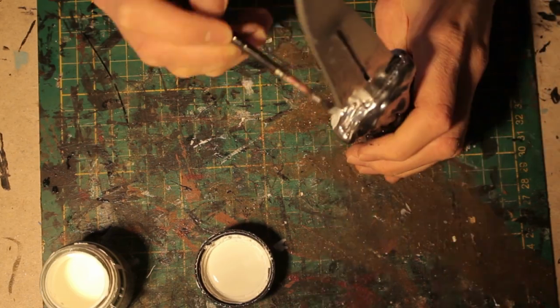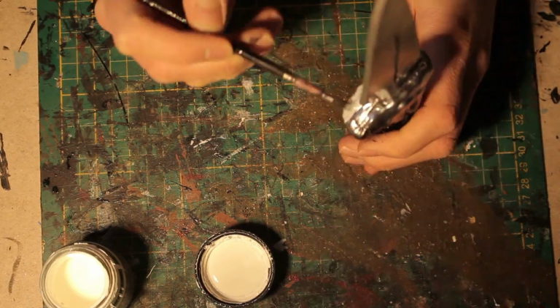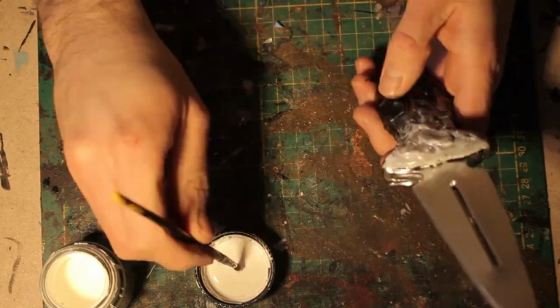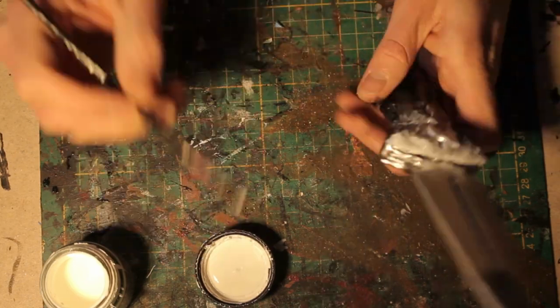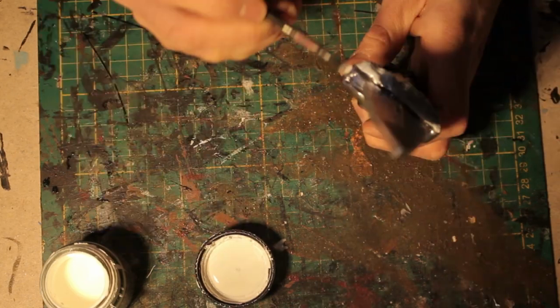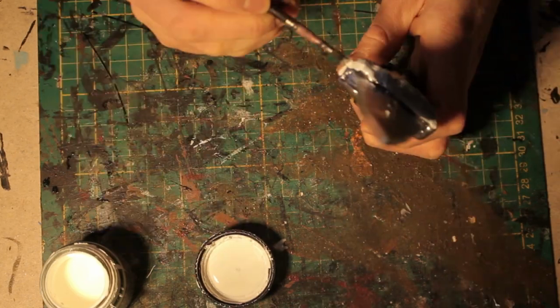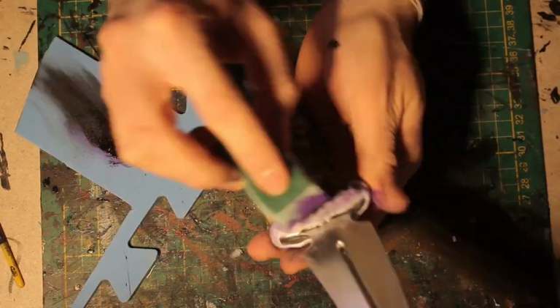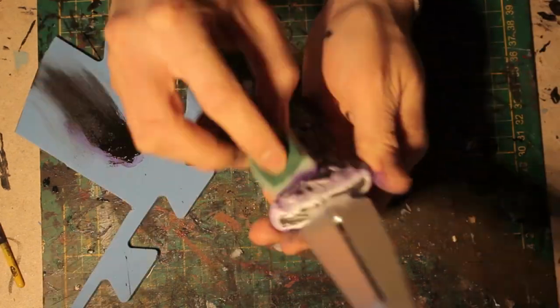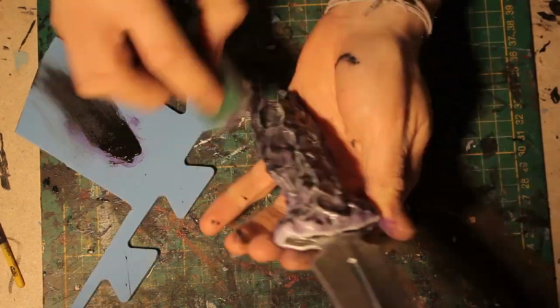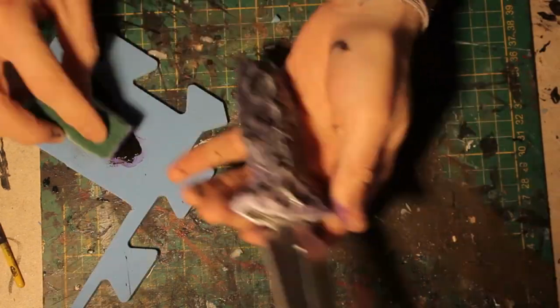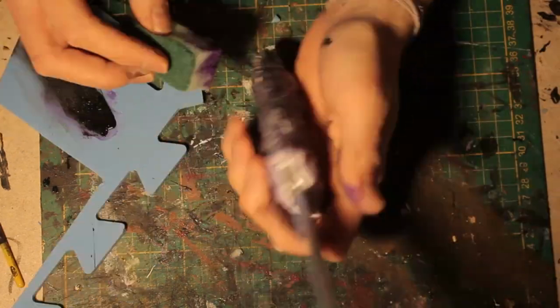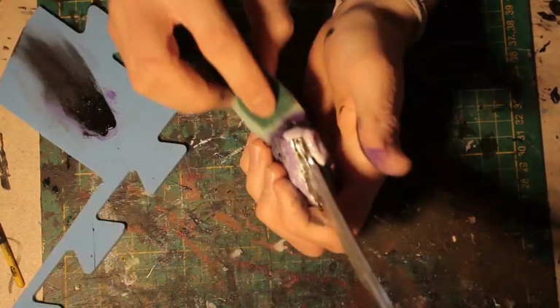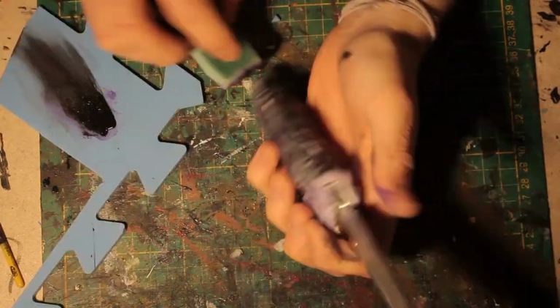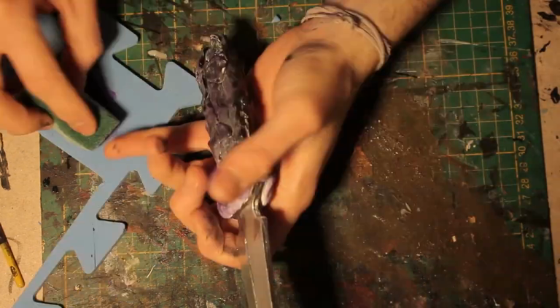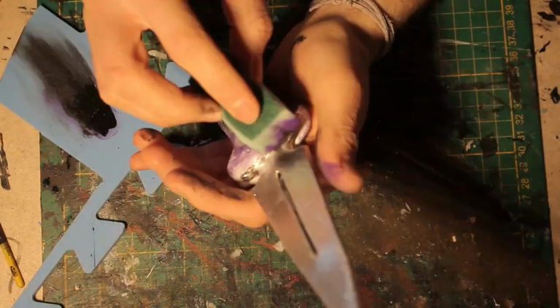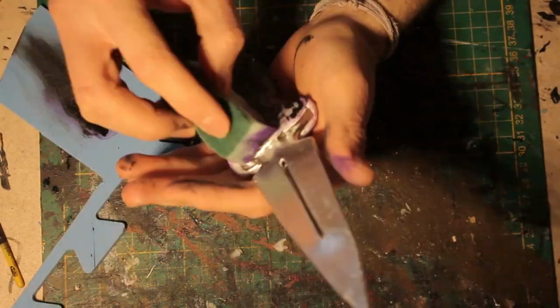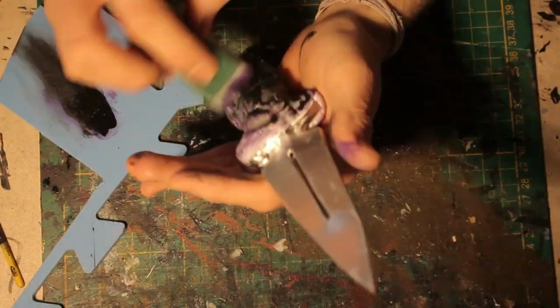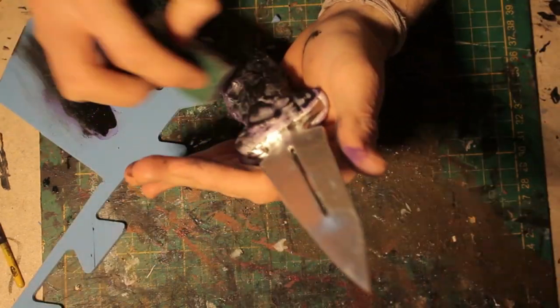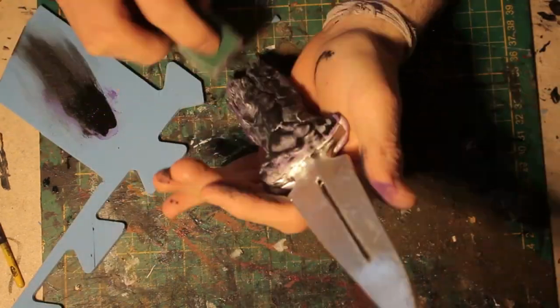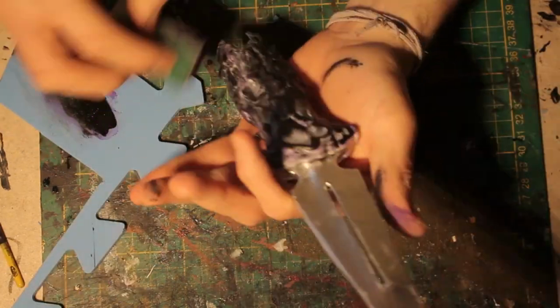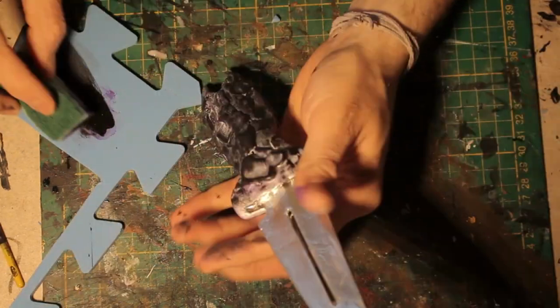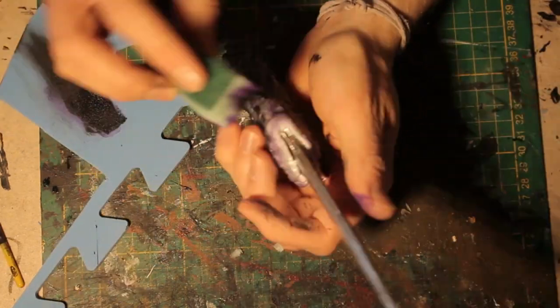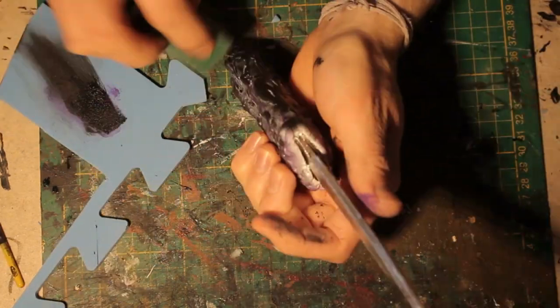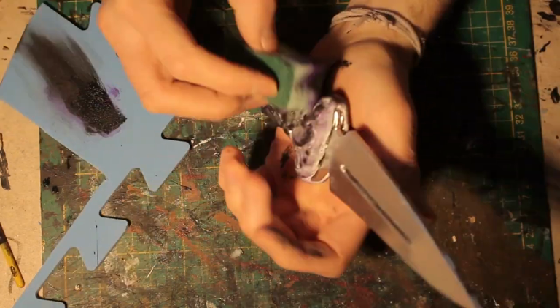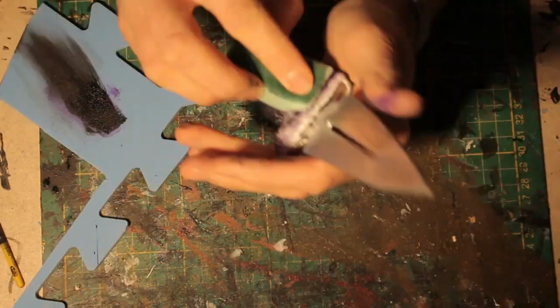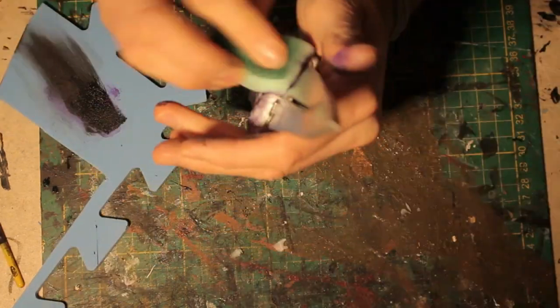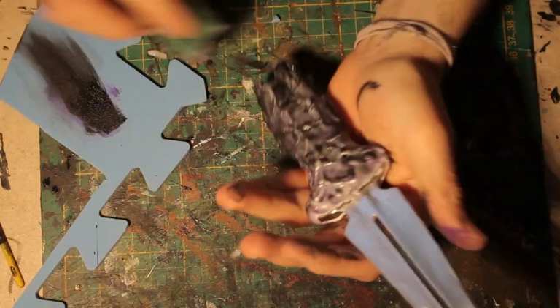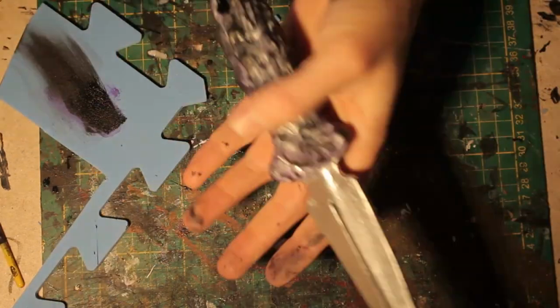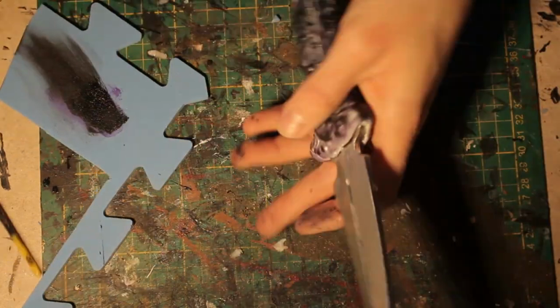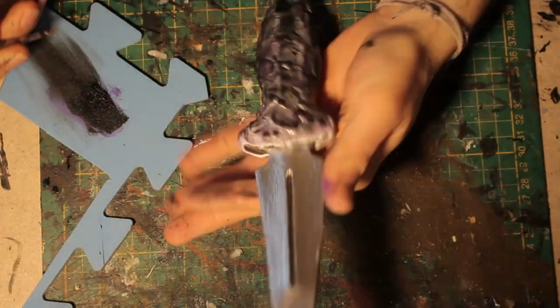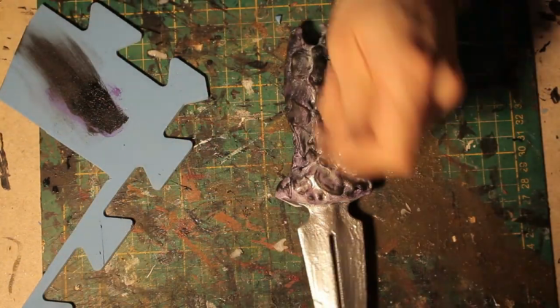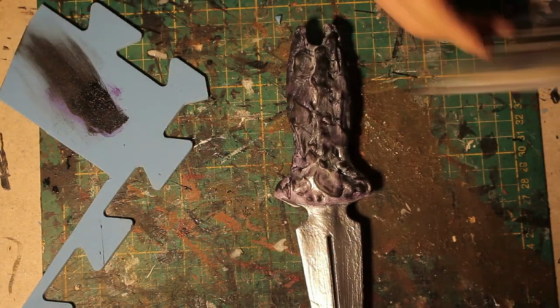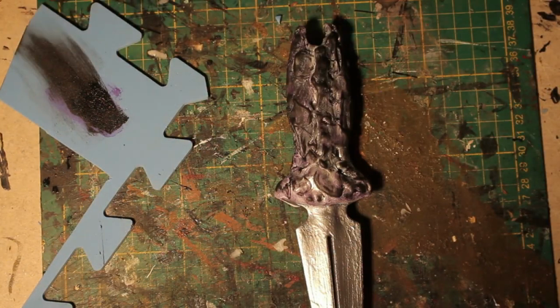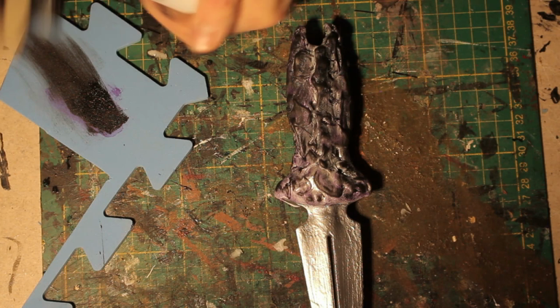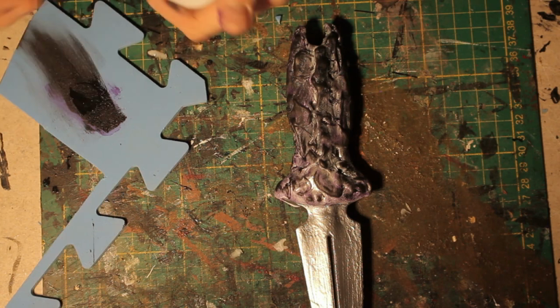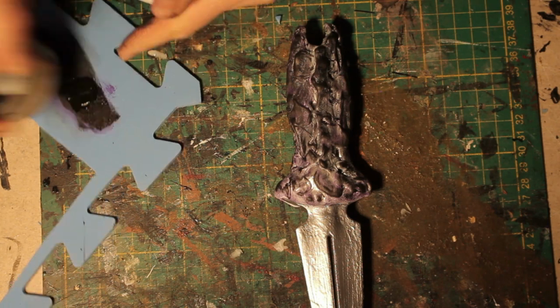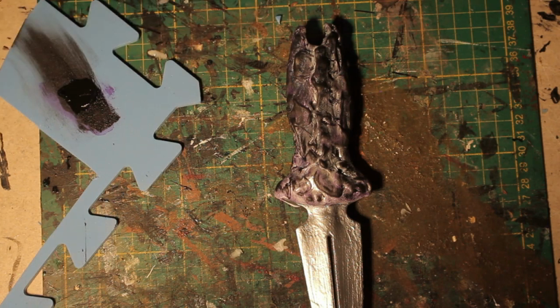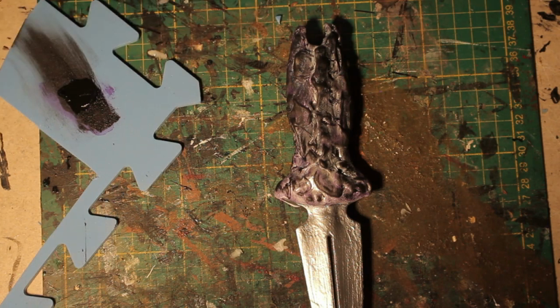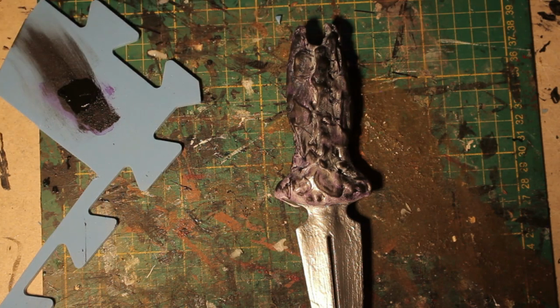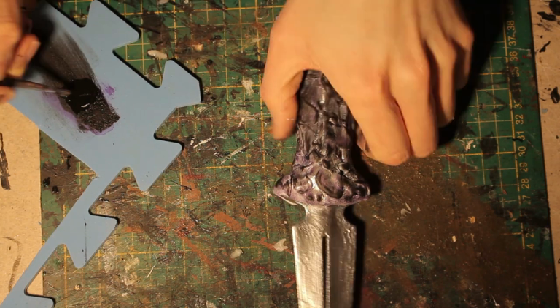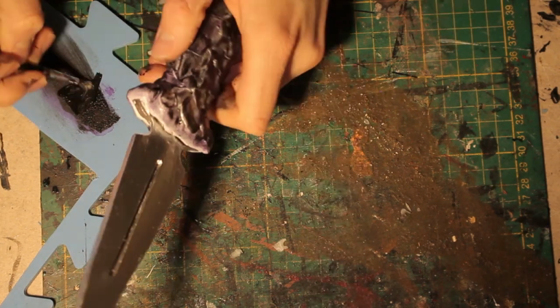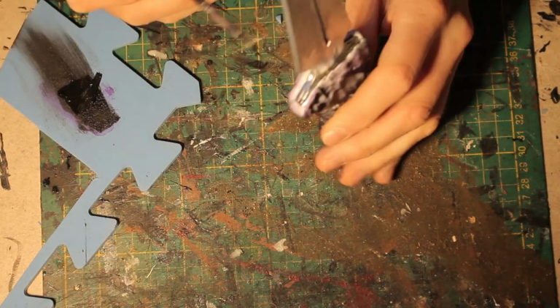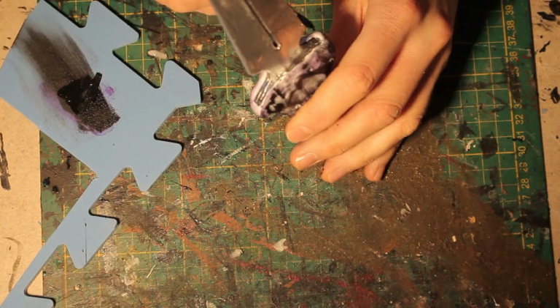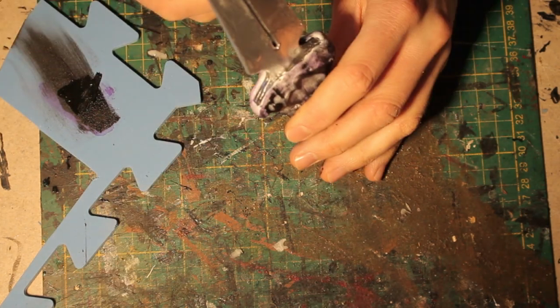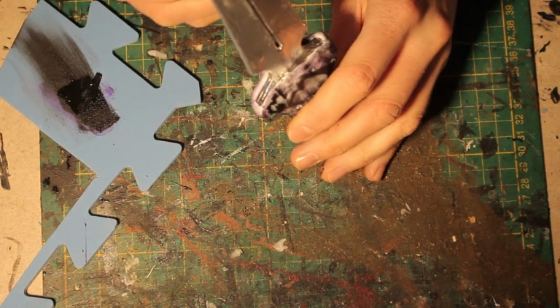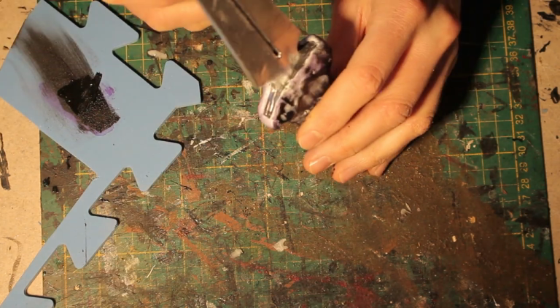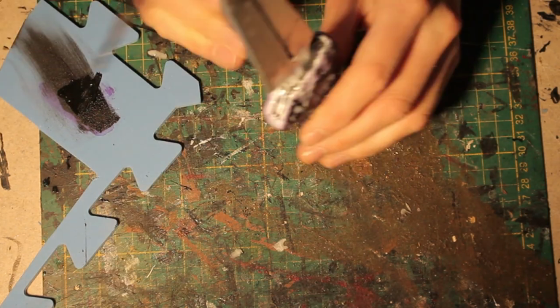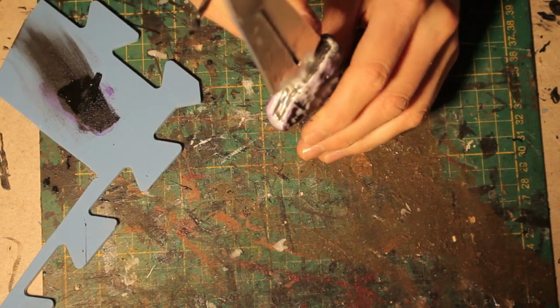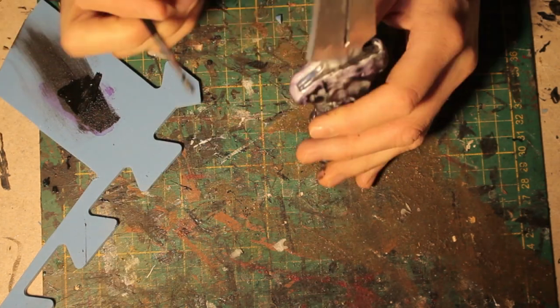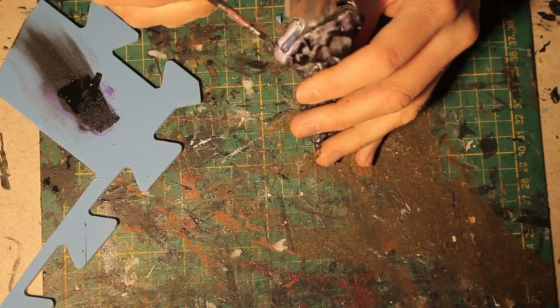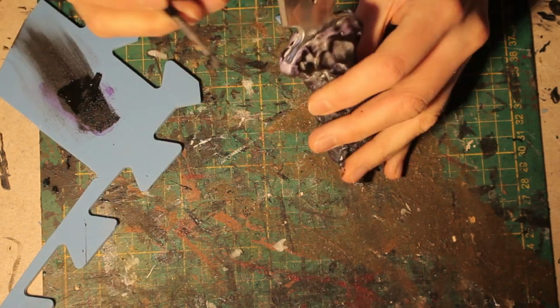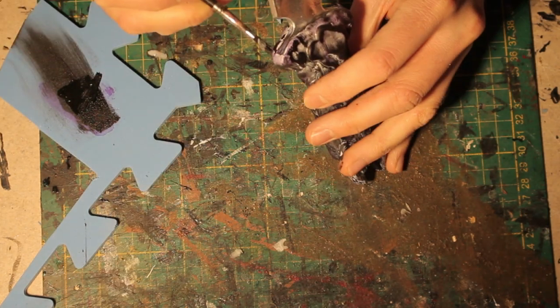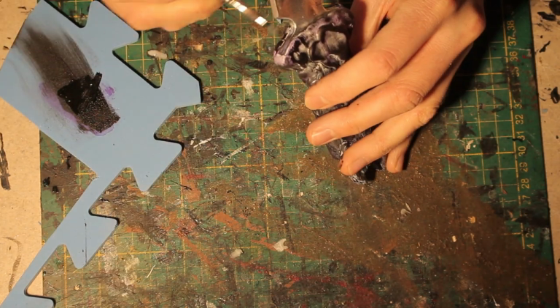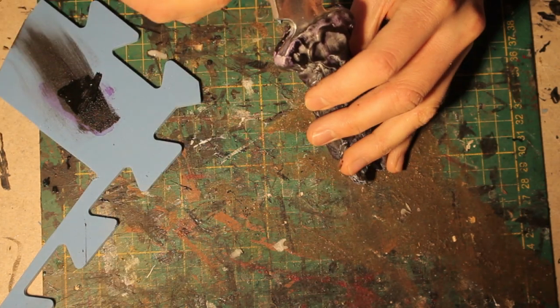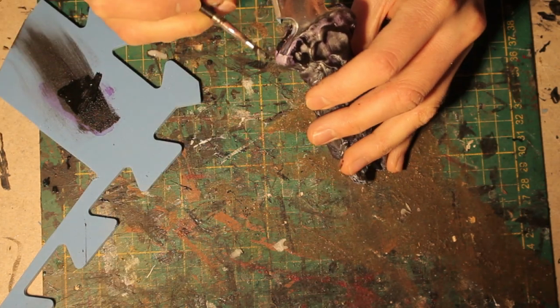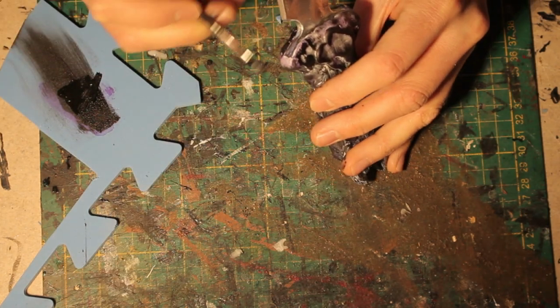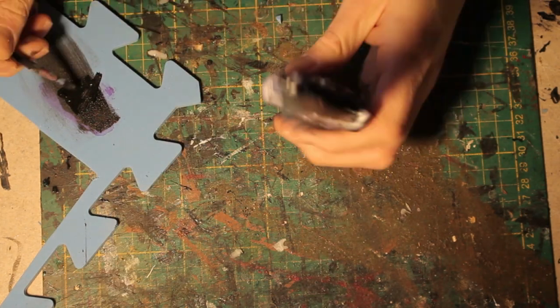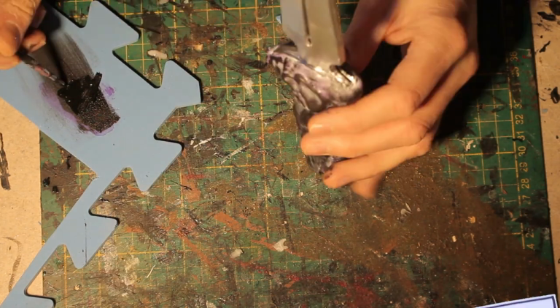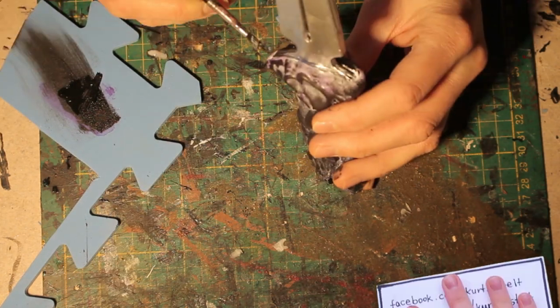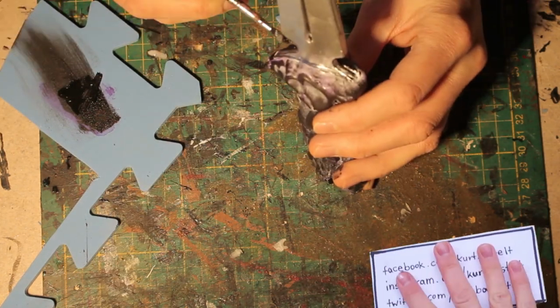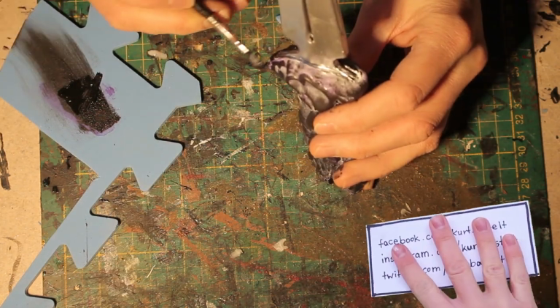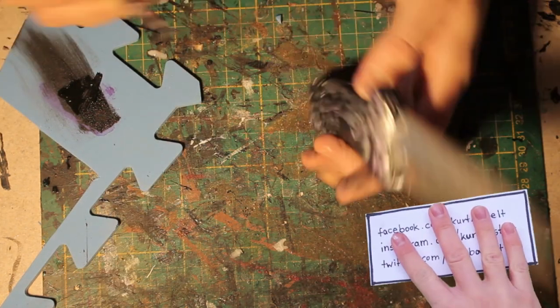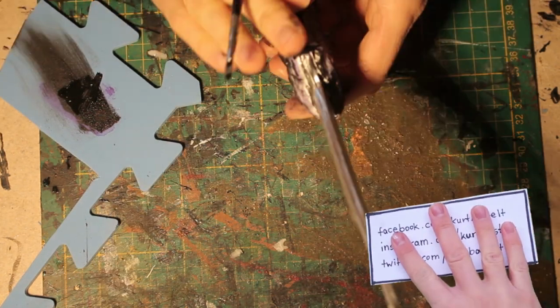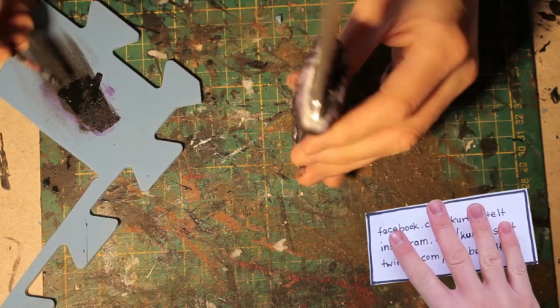The last step is to add a layer of varnish to protect the paint and give it a nice shimmer. And you are done.